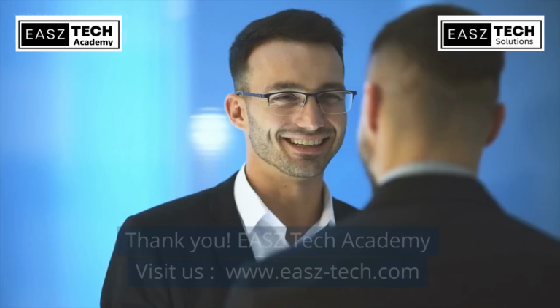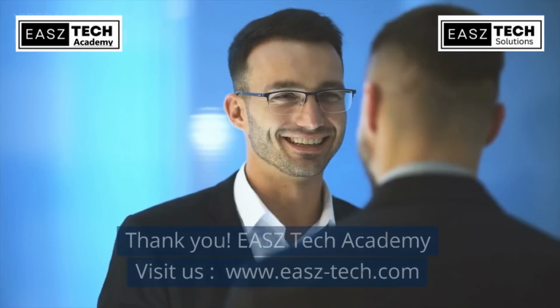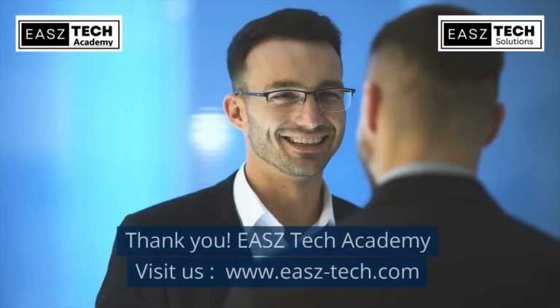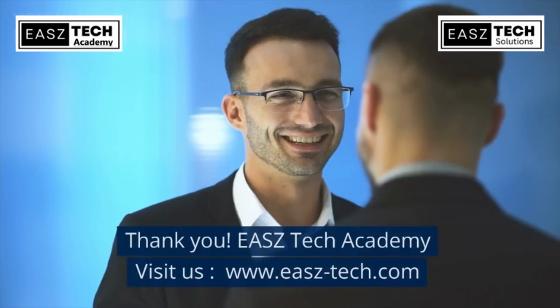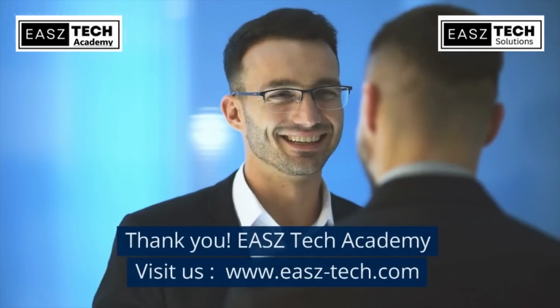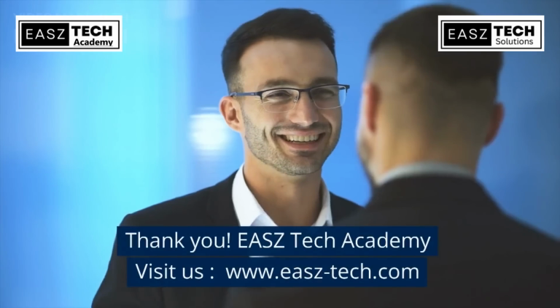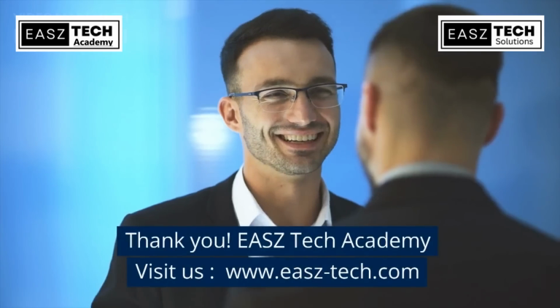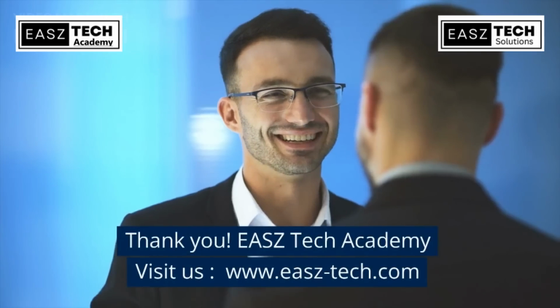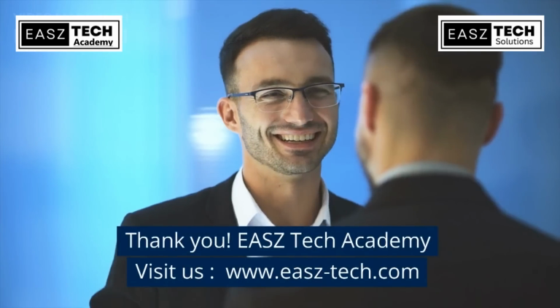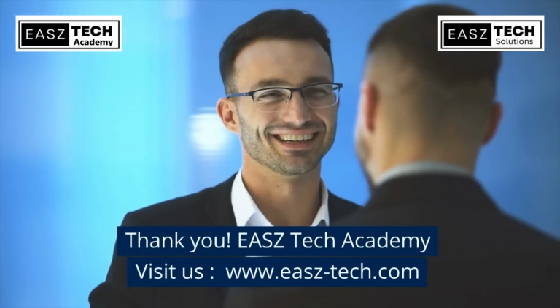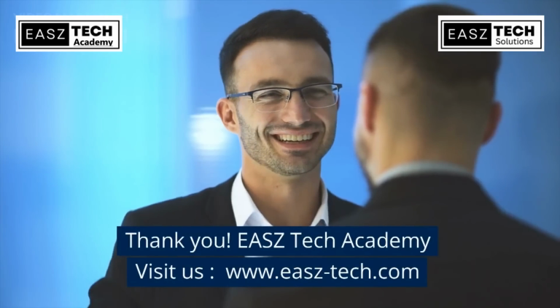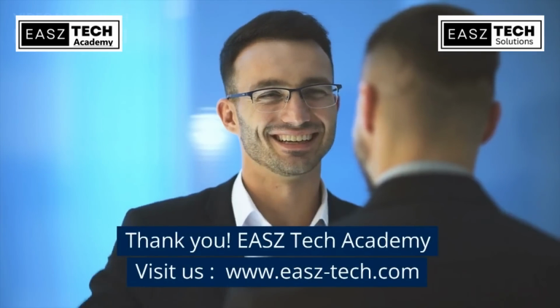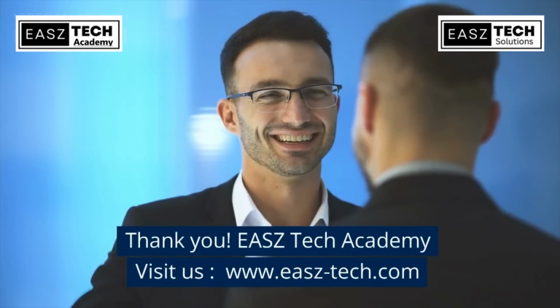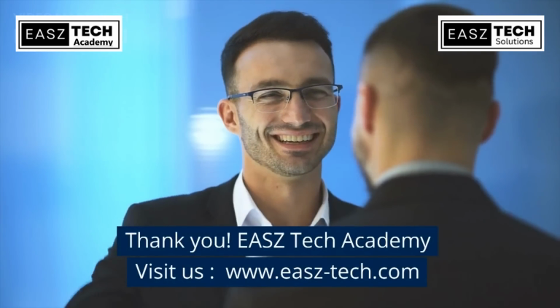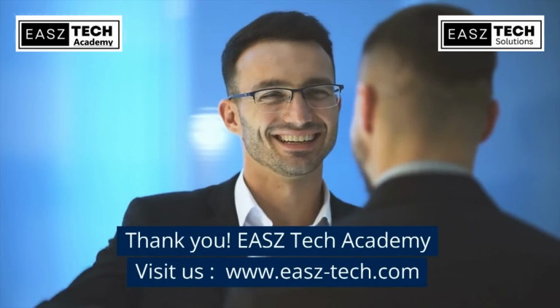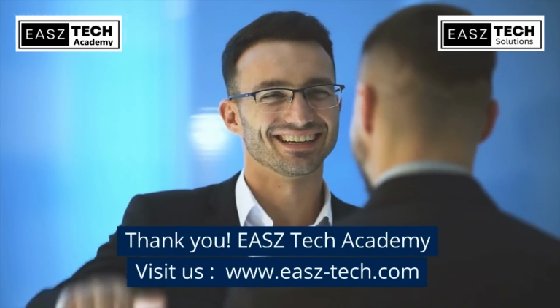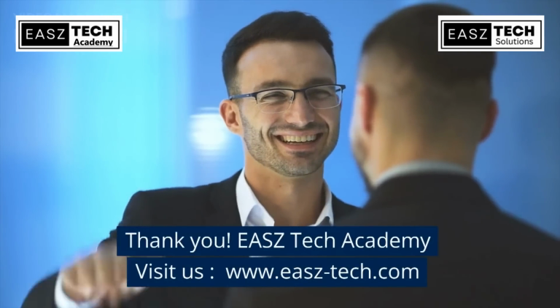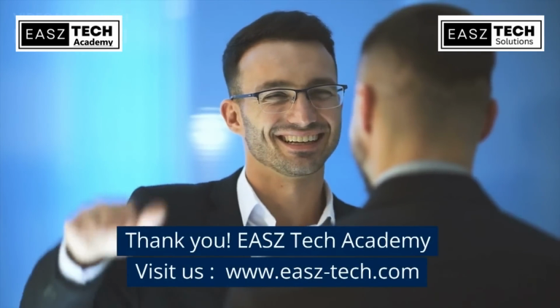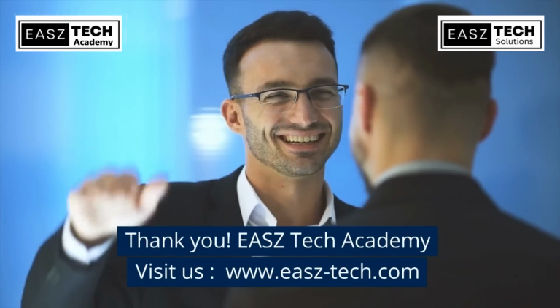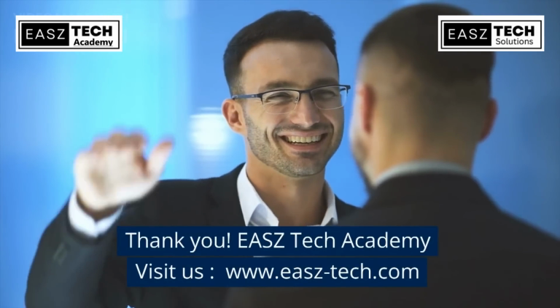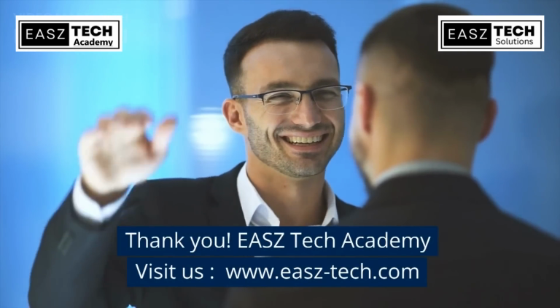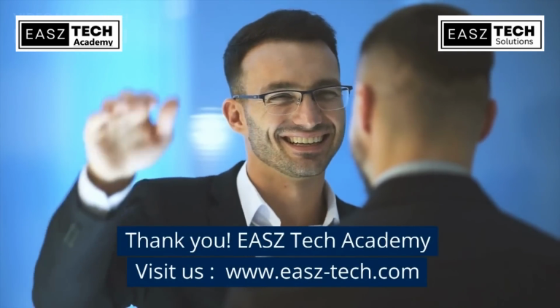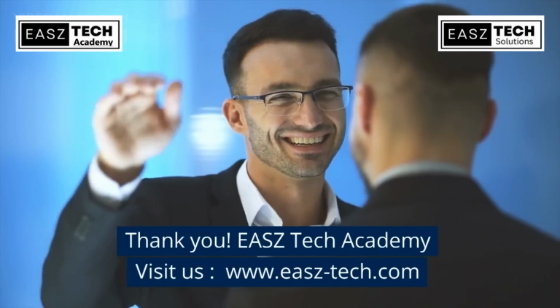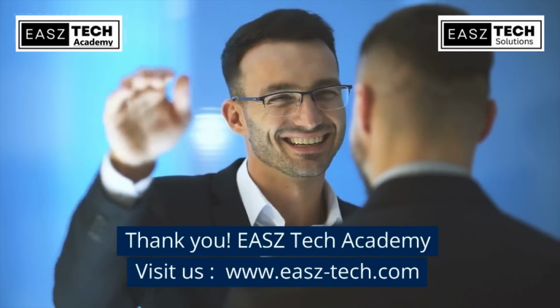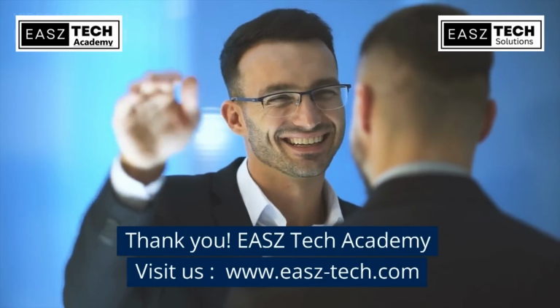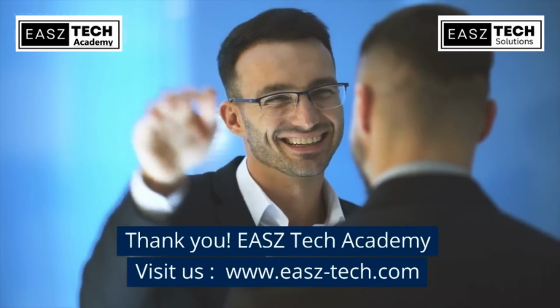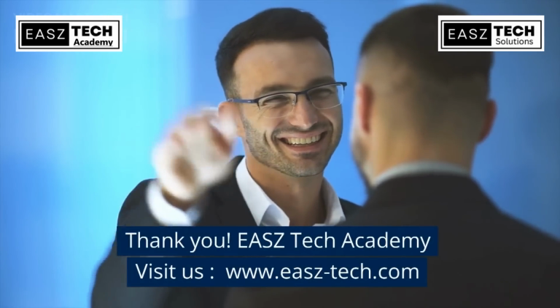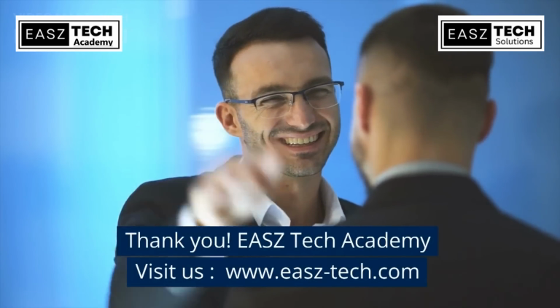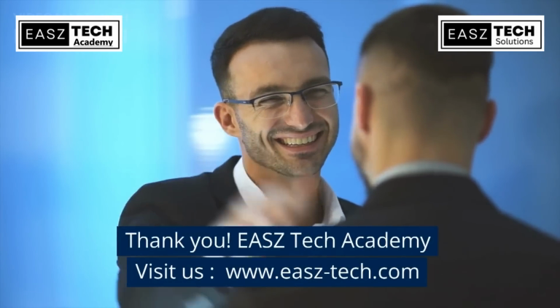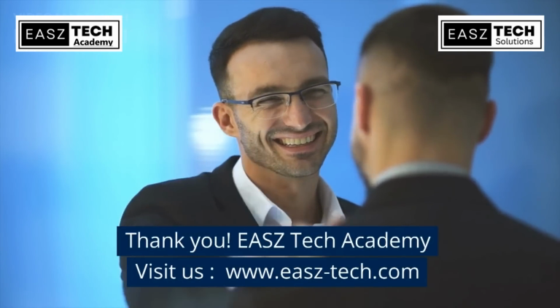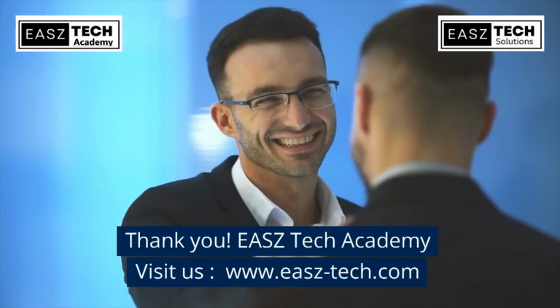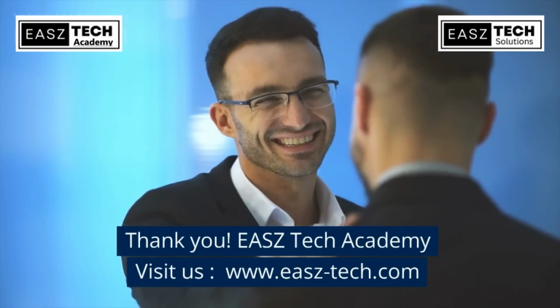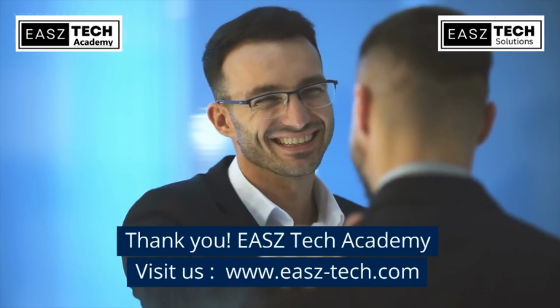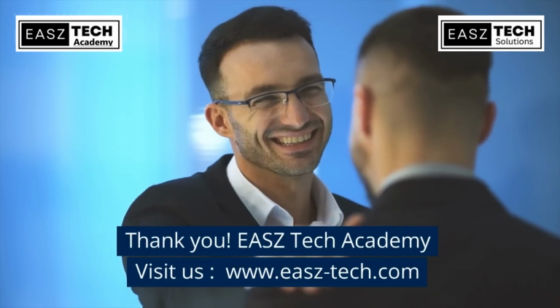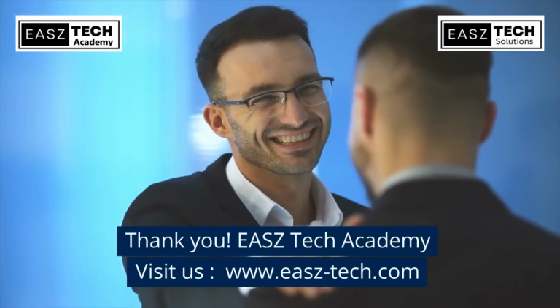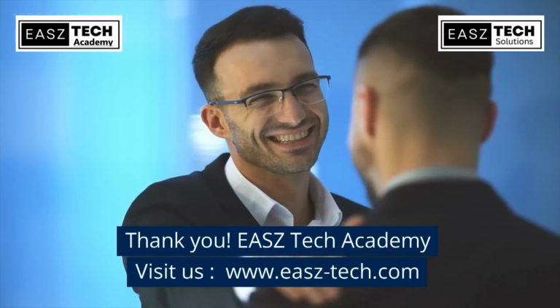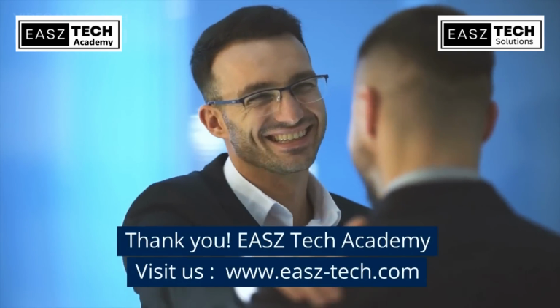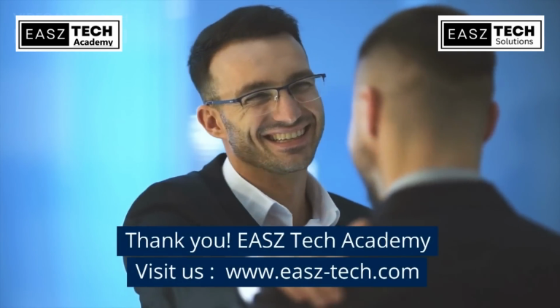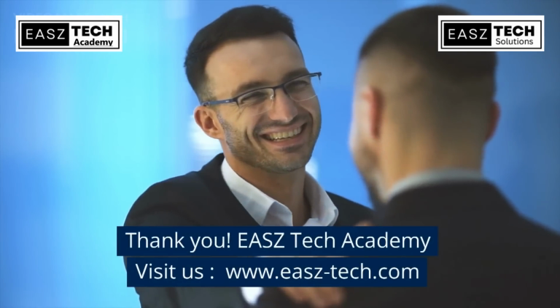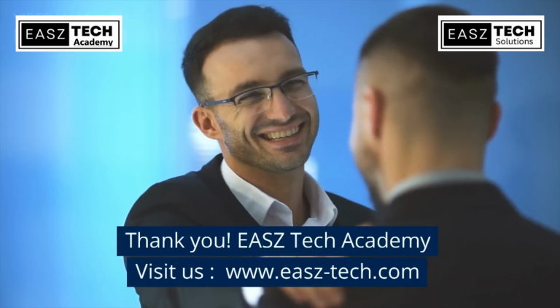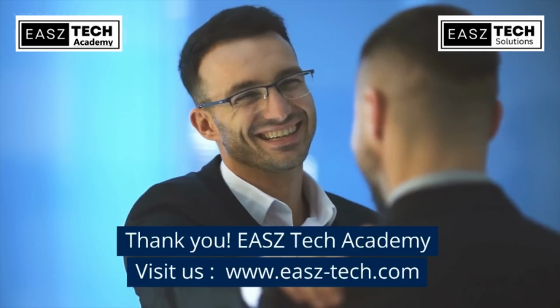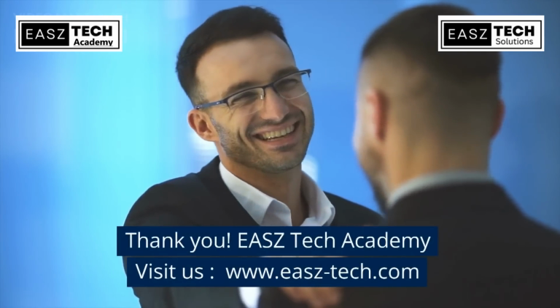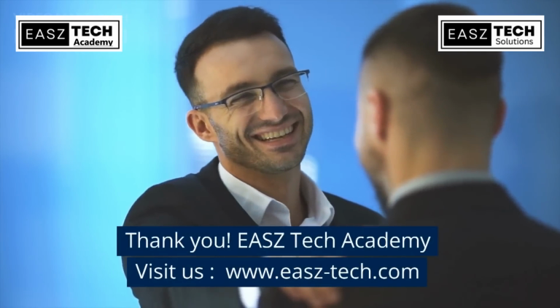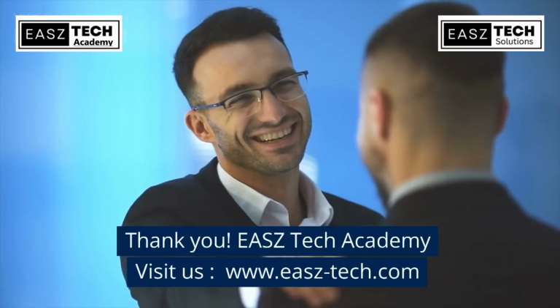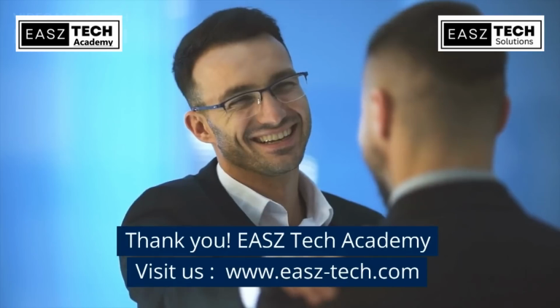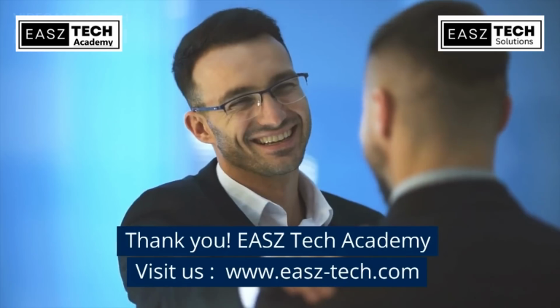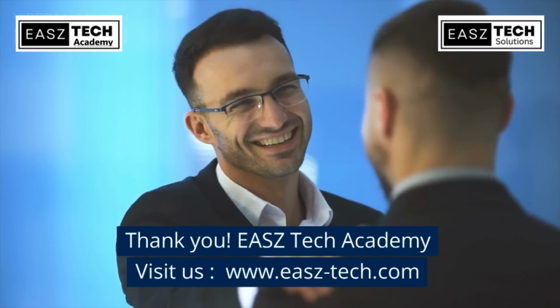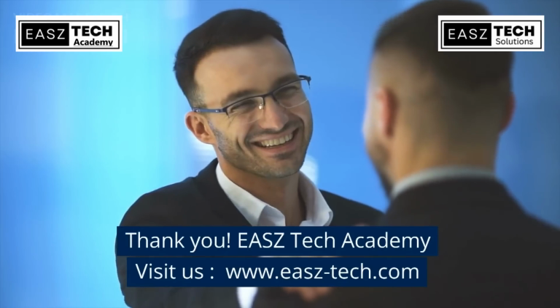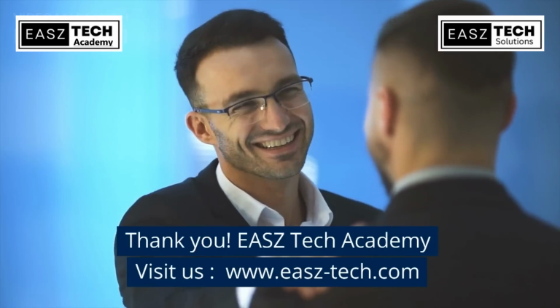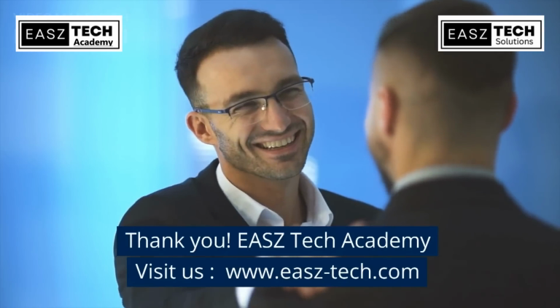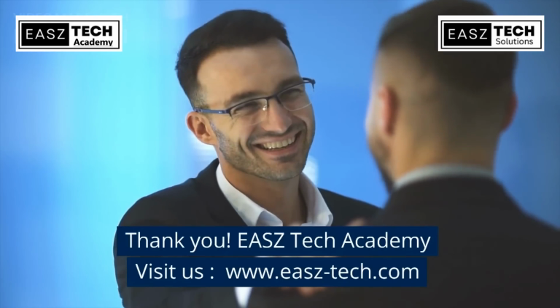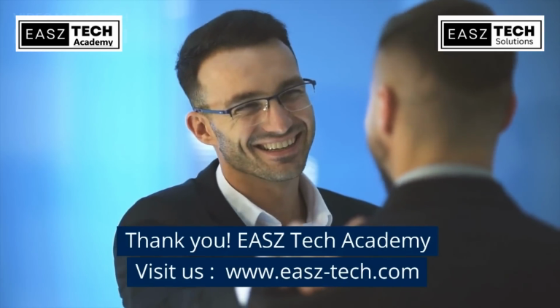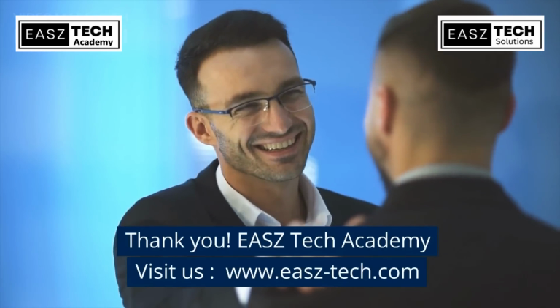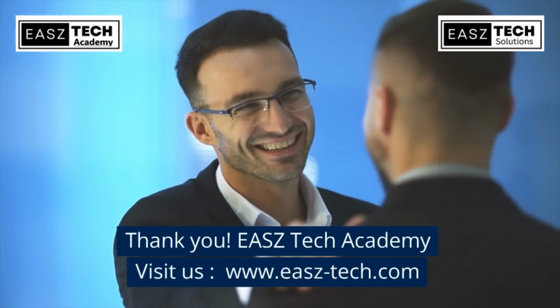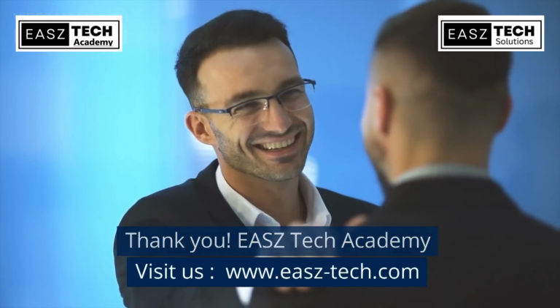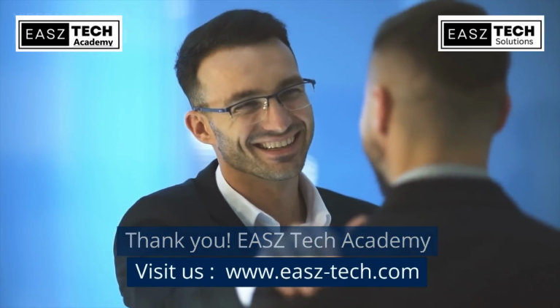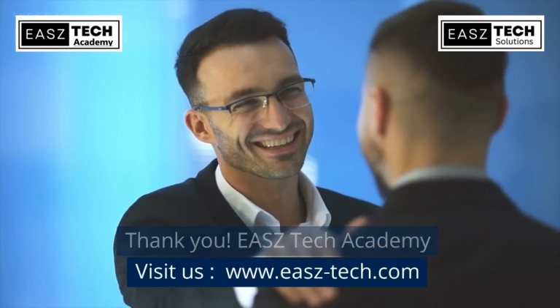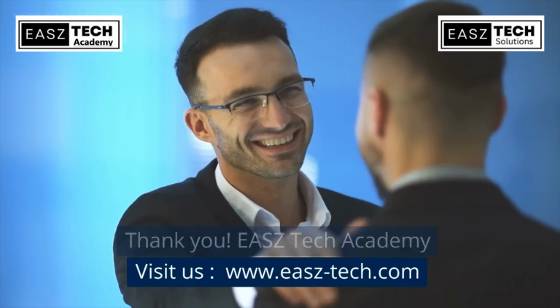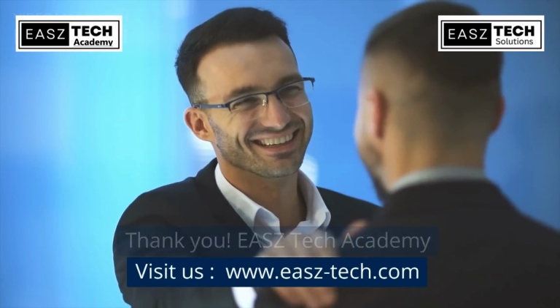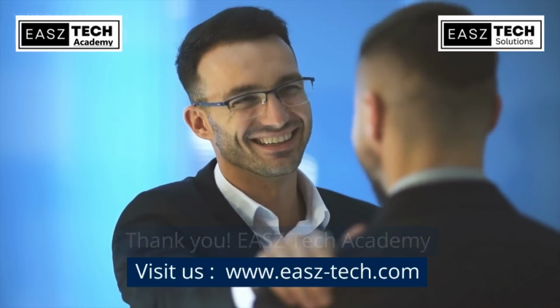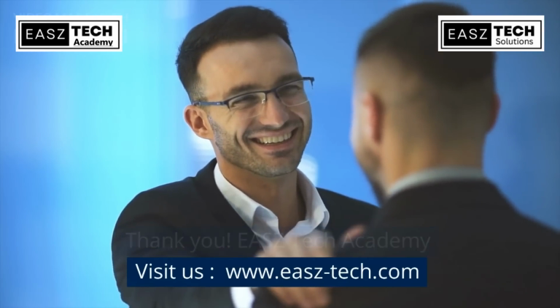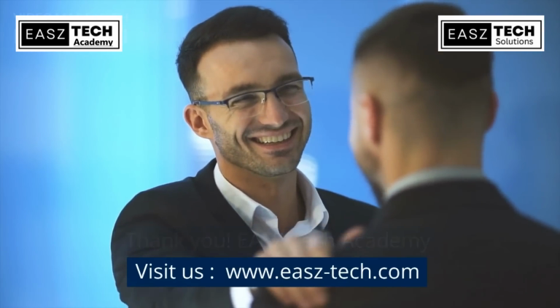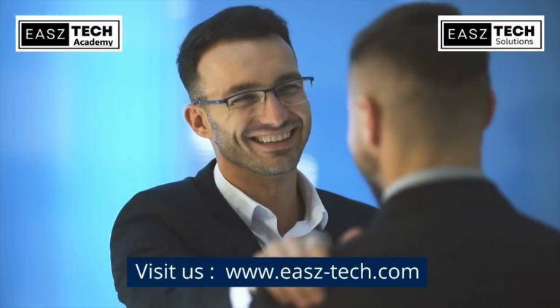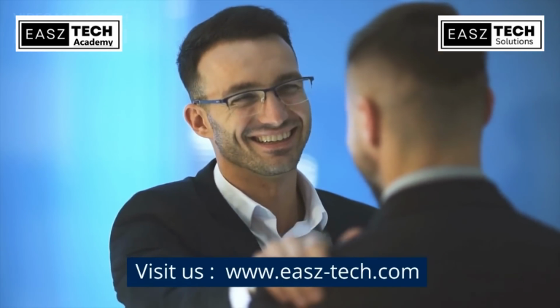Thank you. EASZ Tech Academy — visit us at www.eas-tech.com.